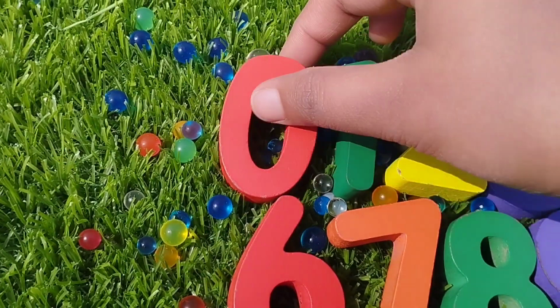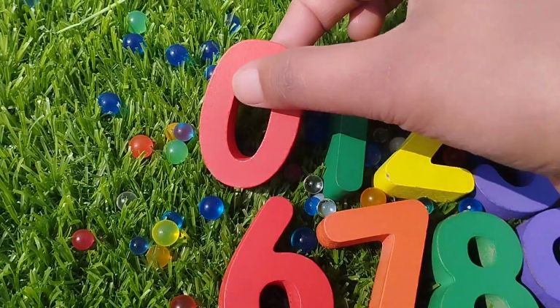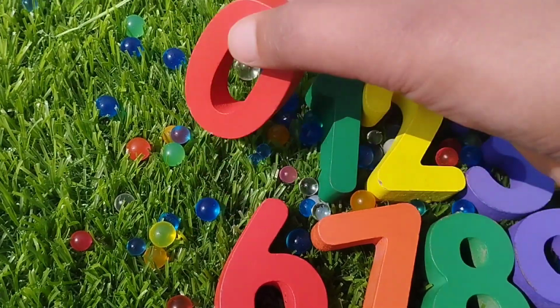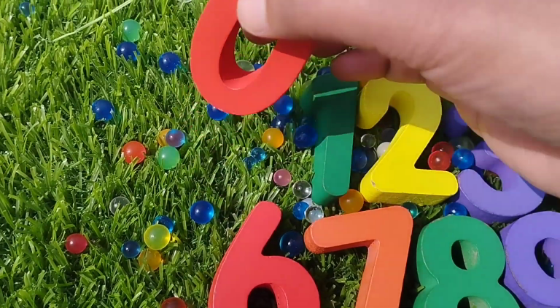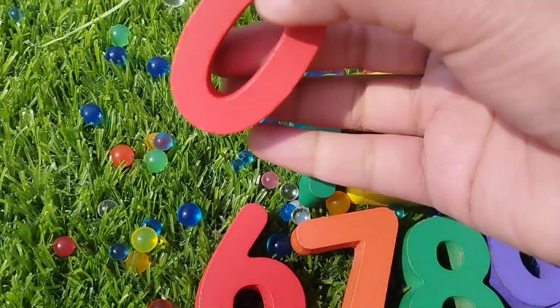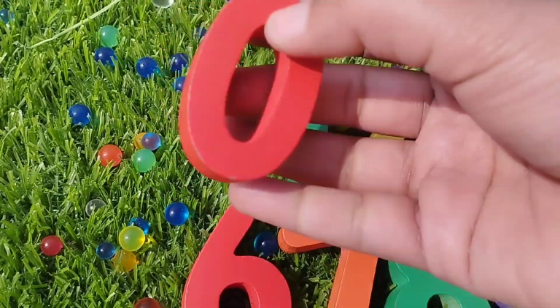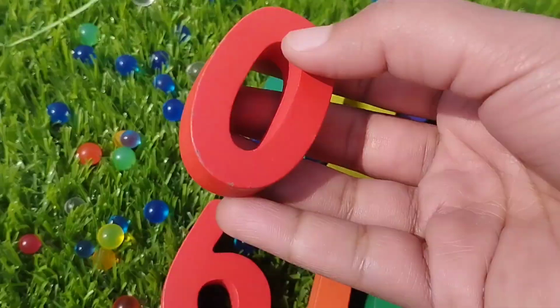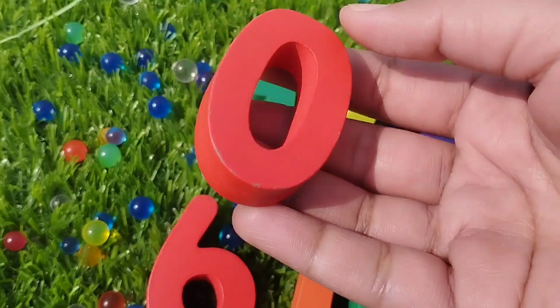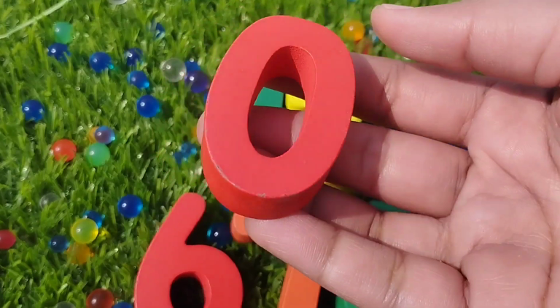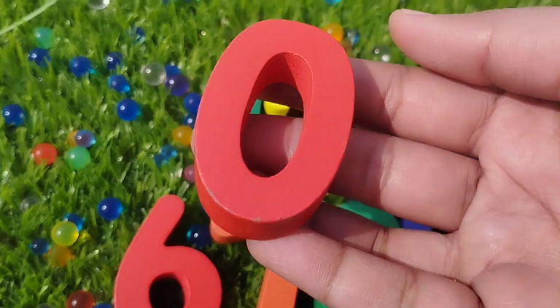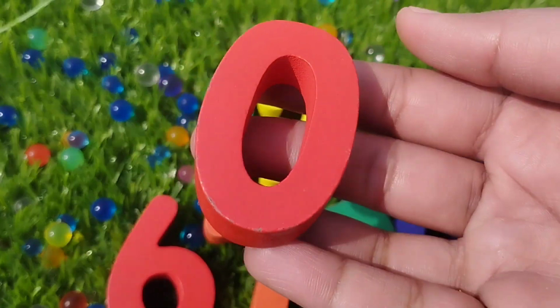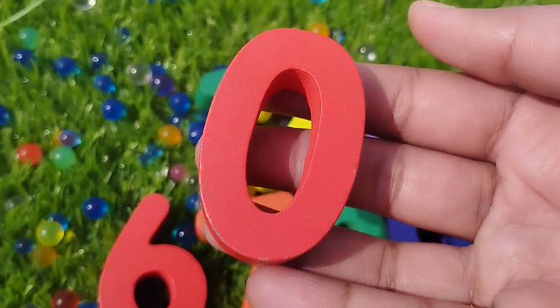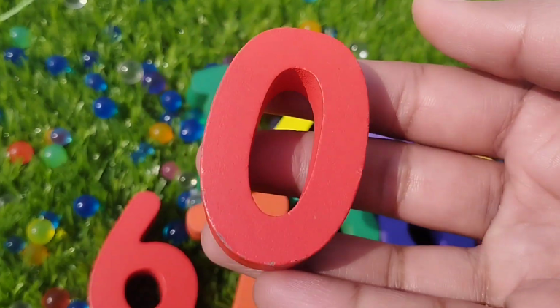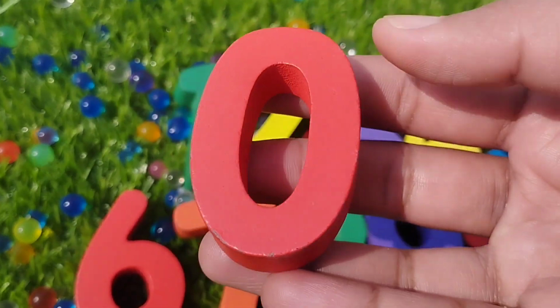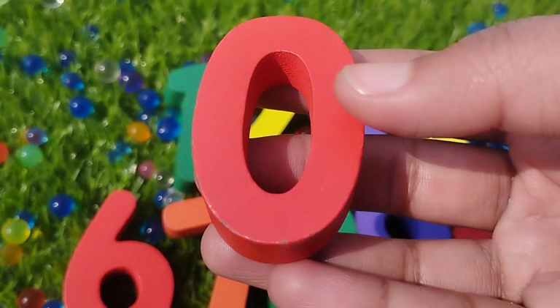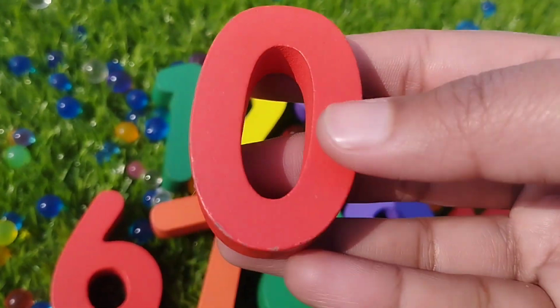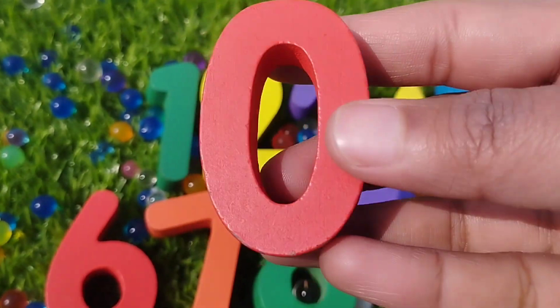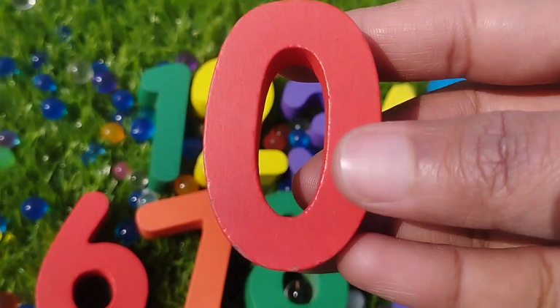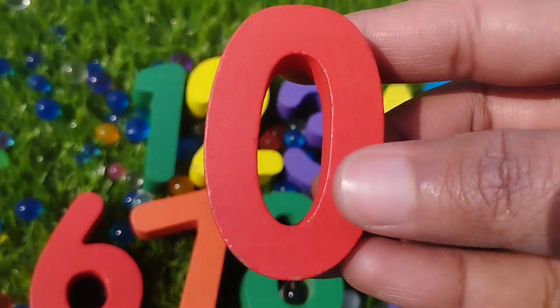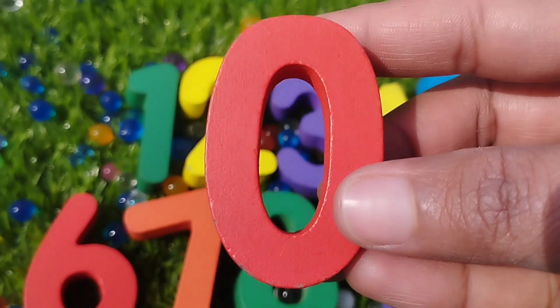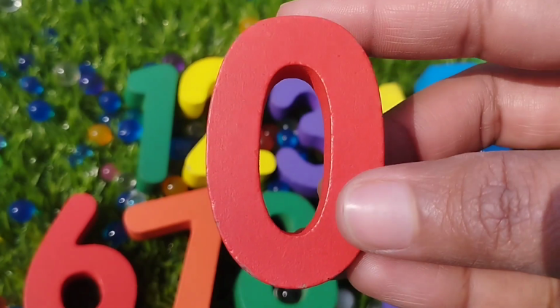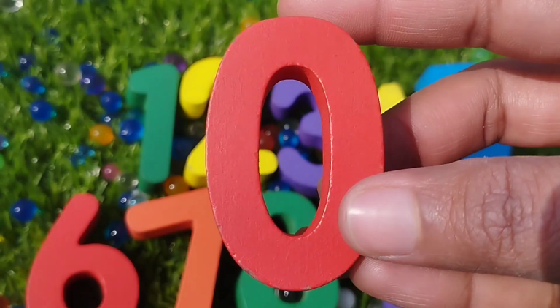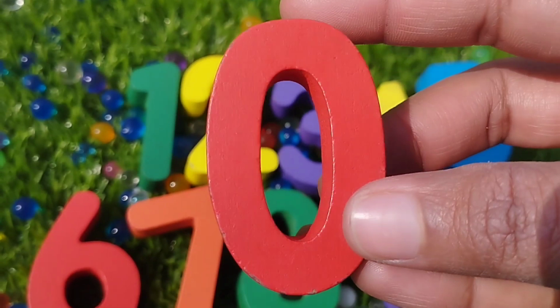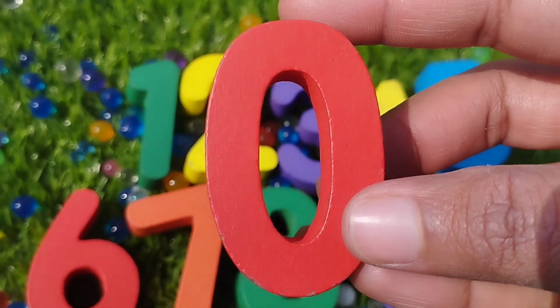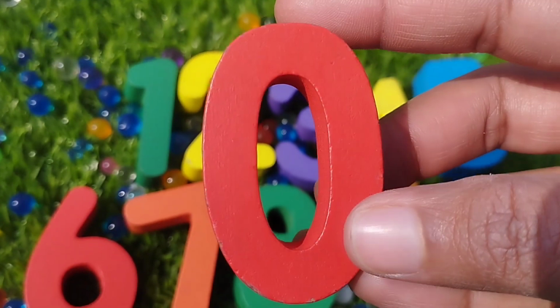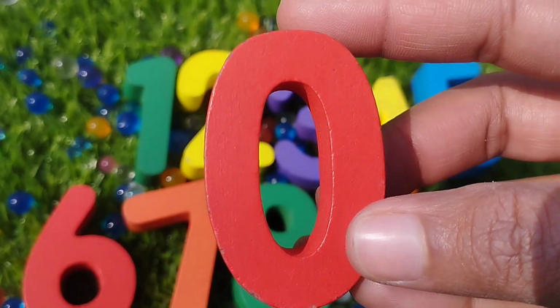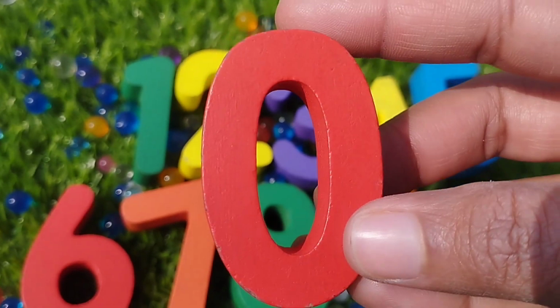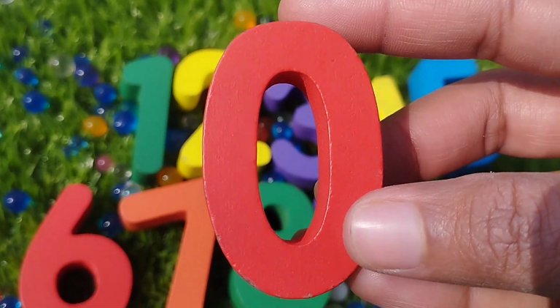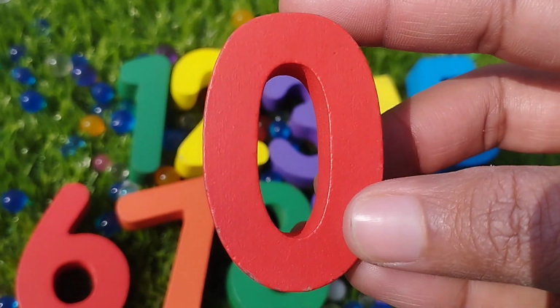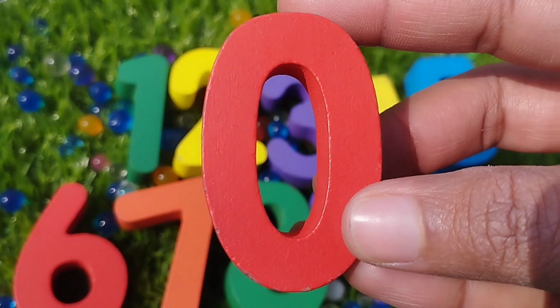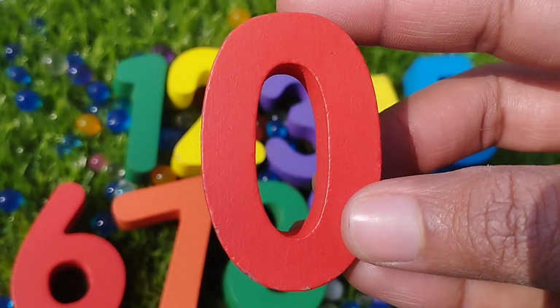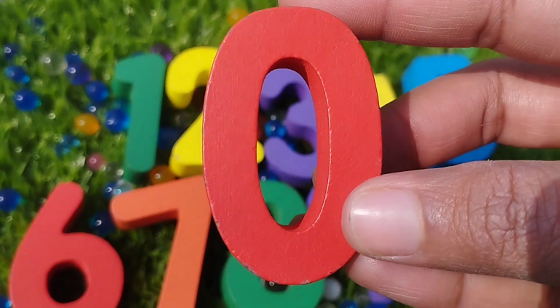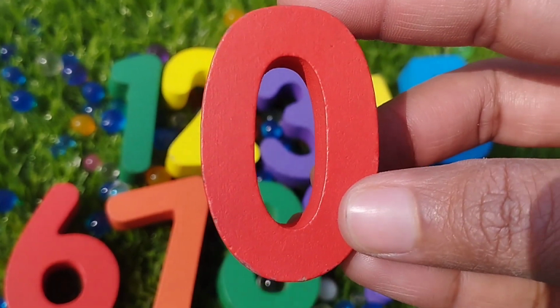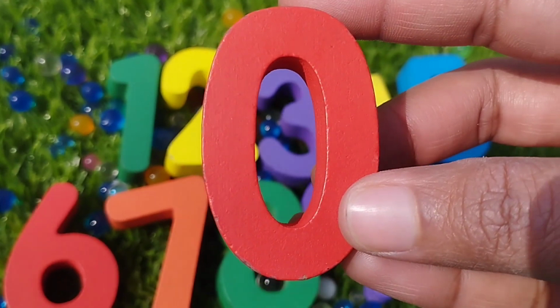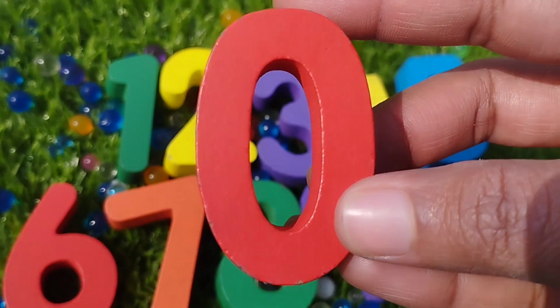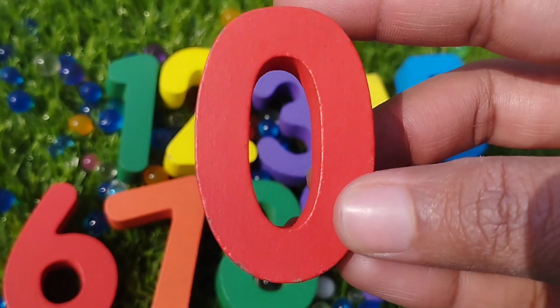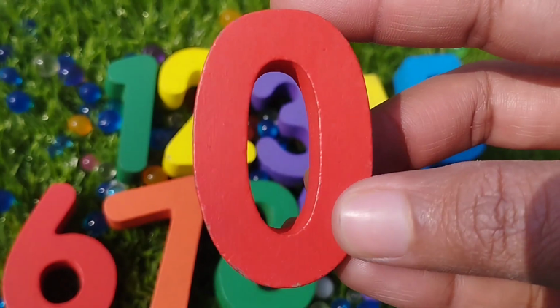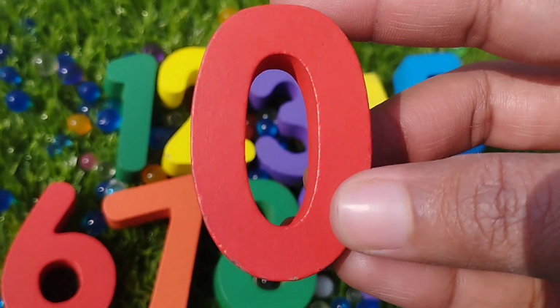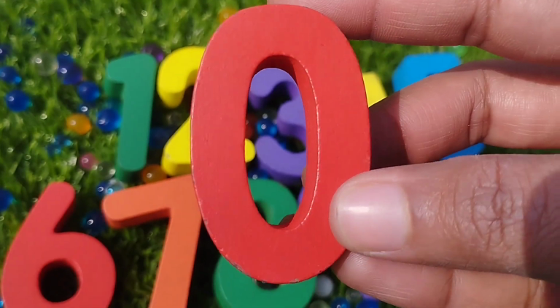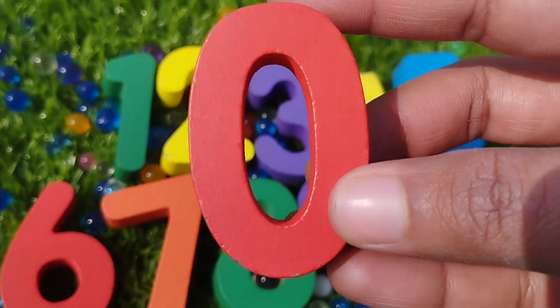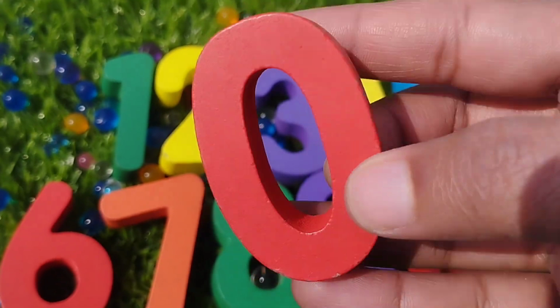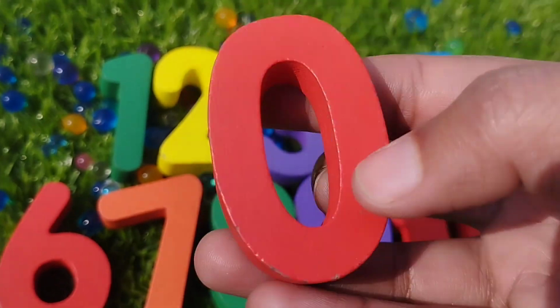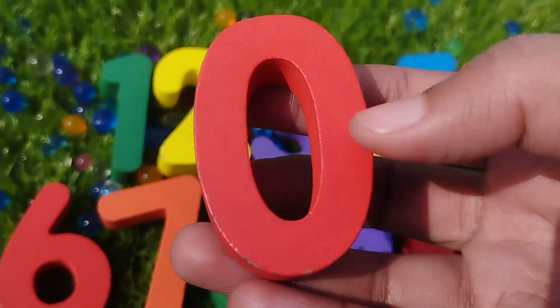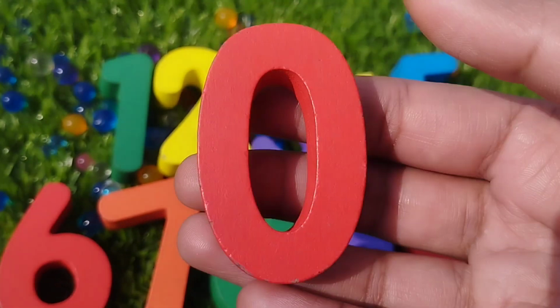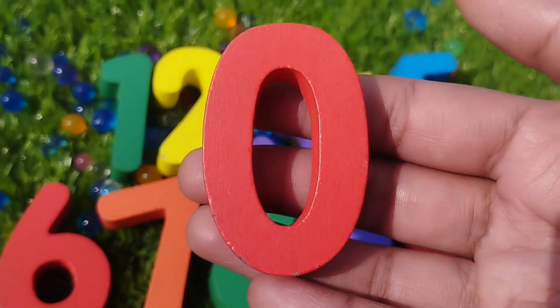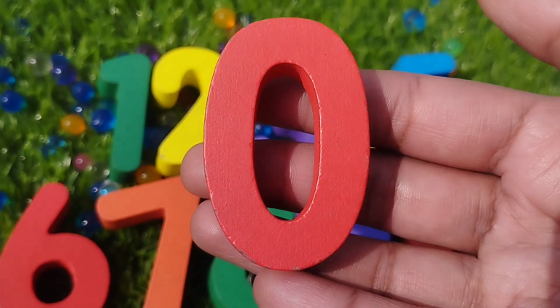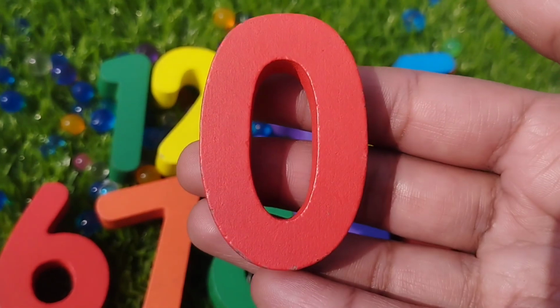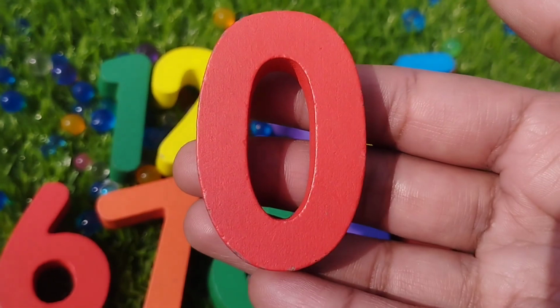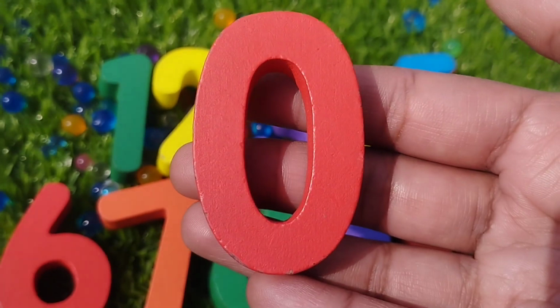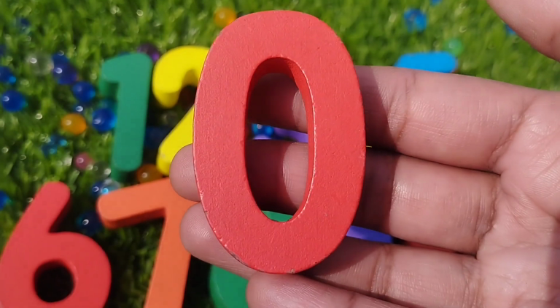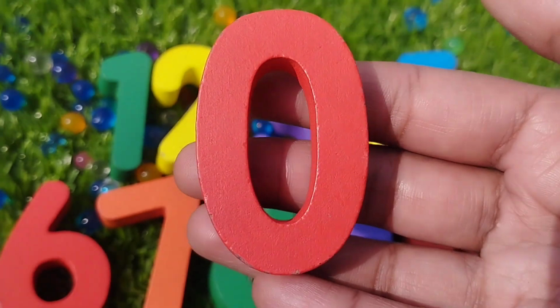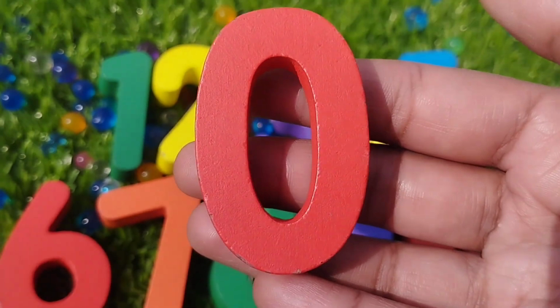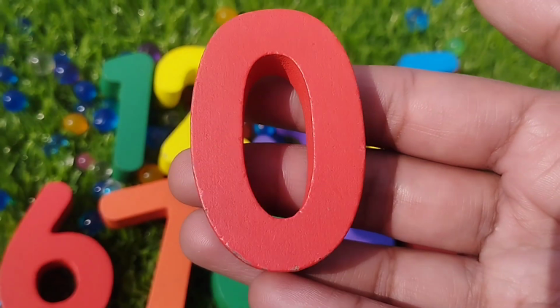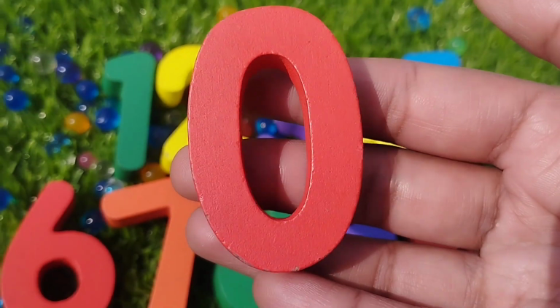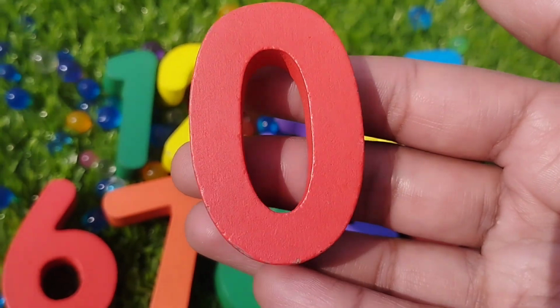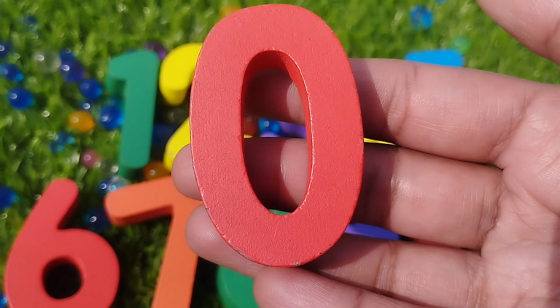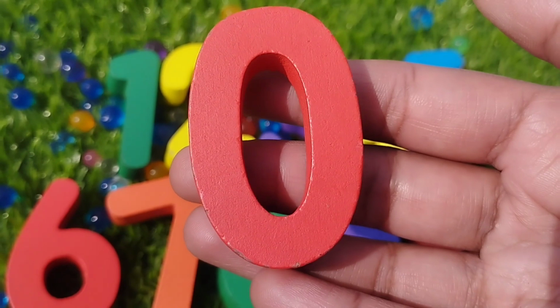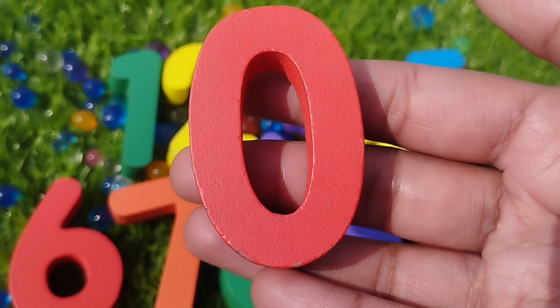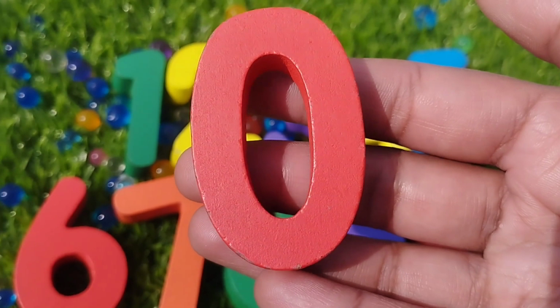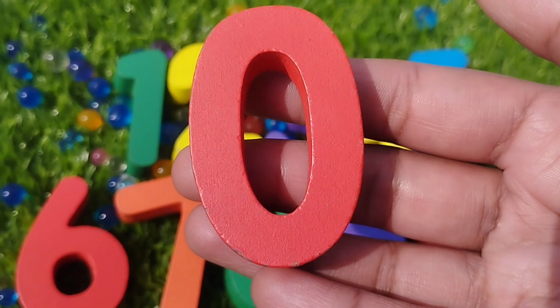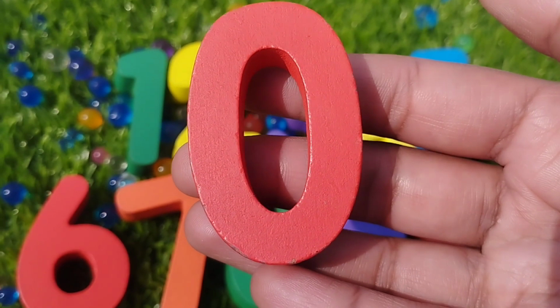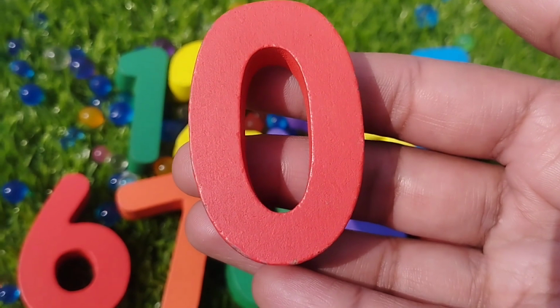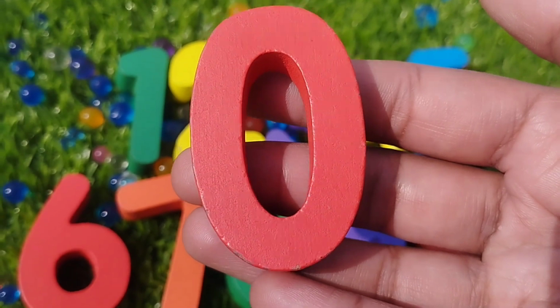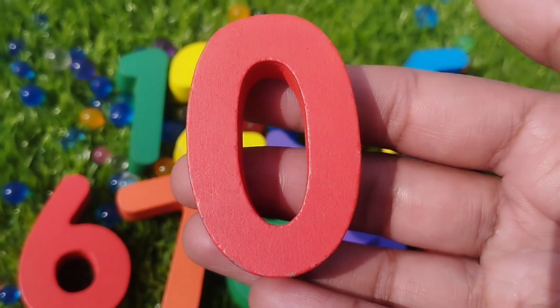The first number is number zero. This is number zero.